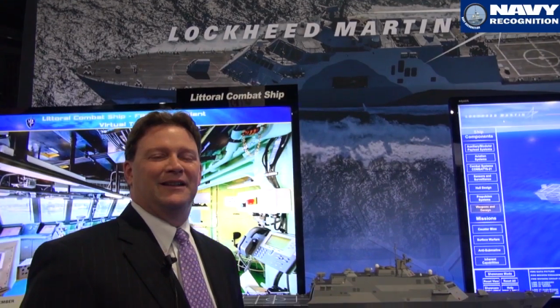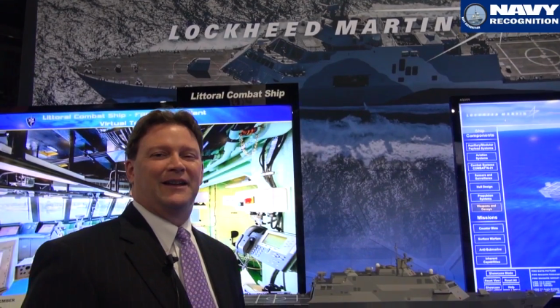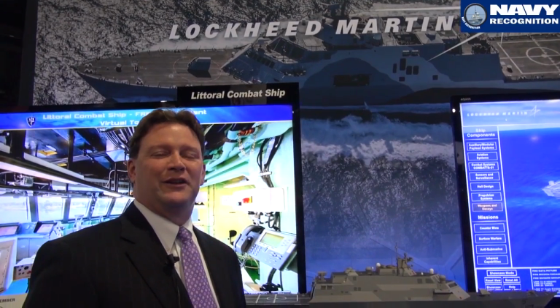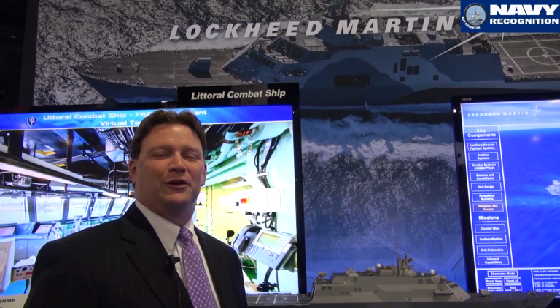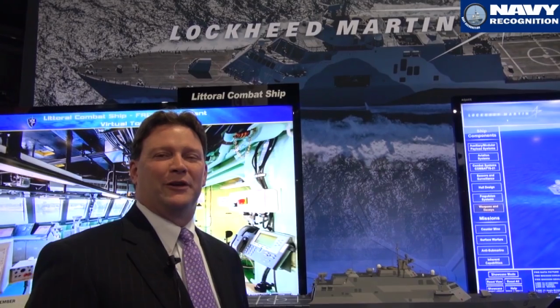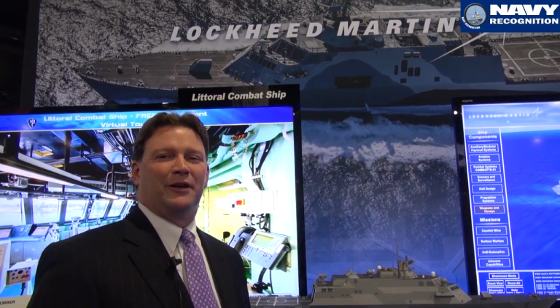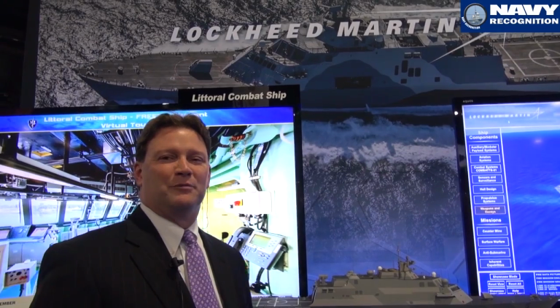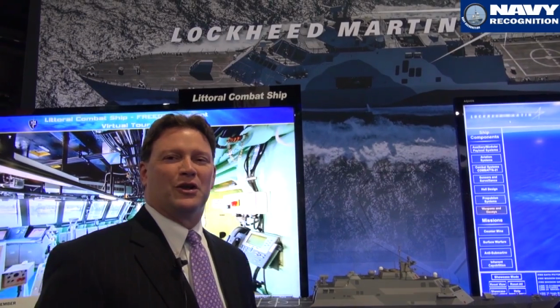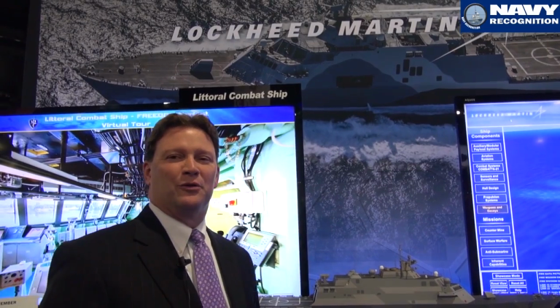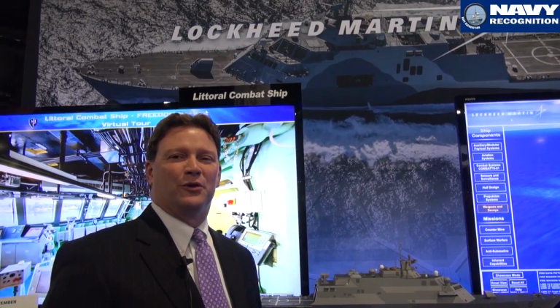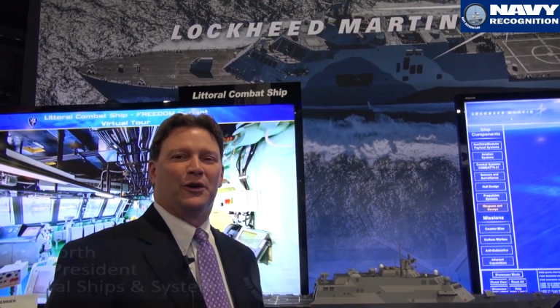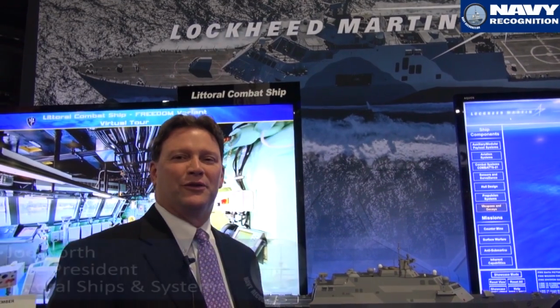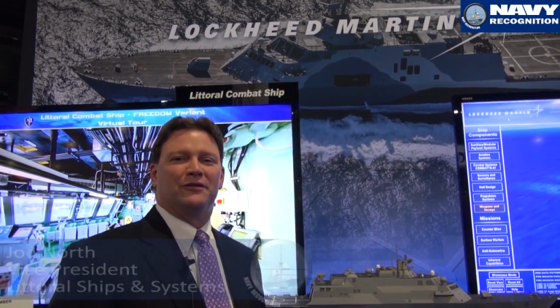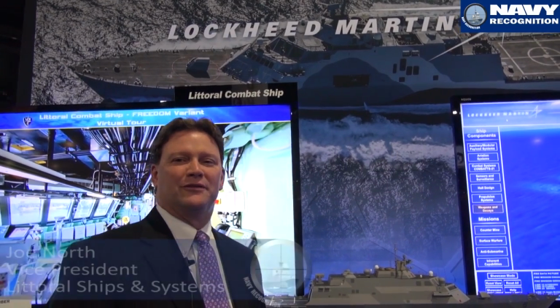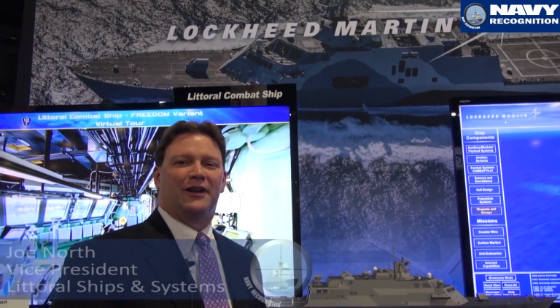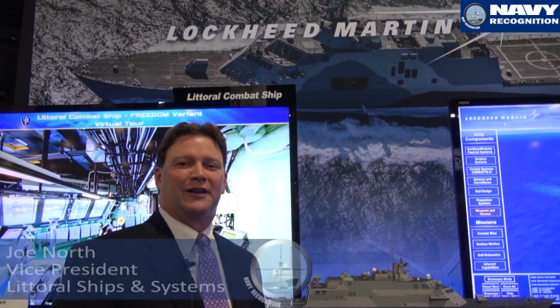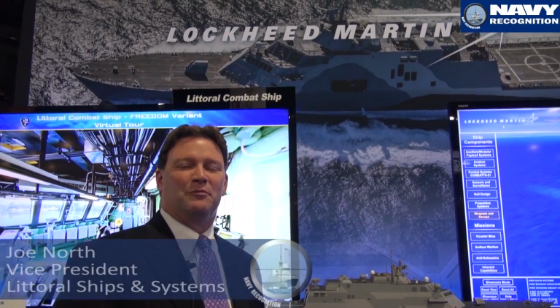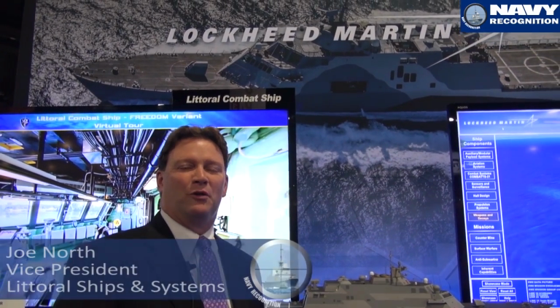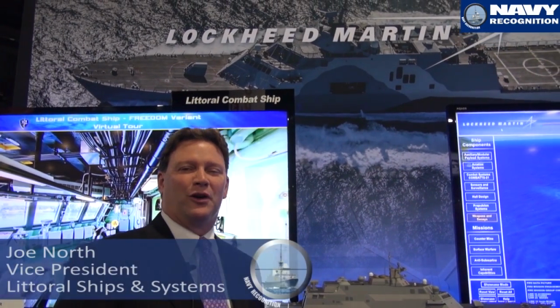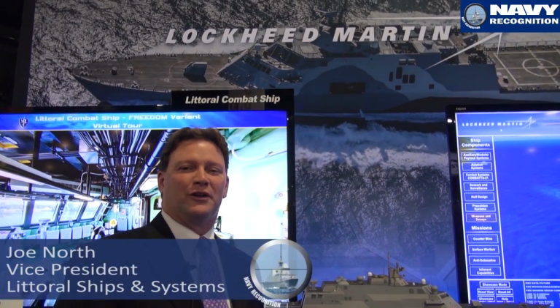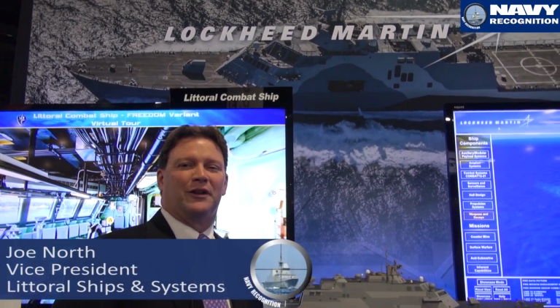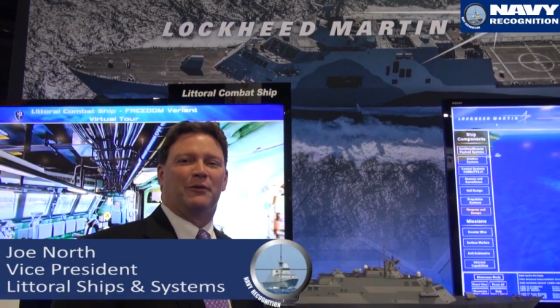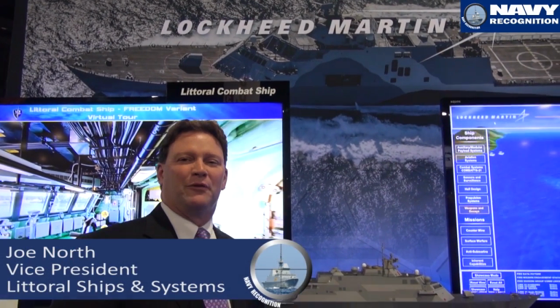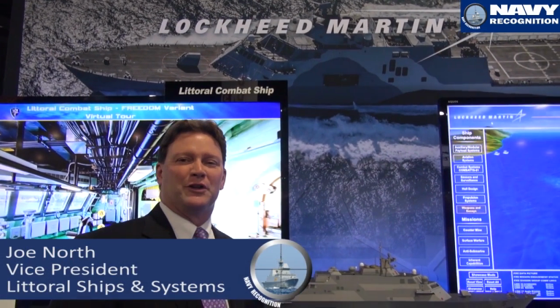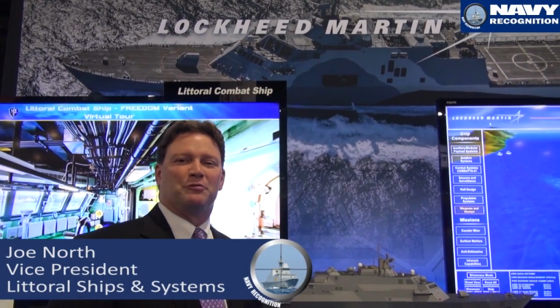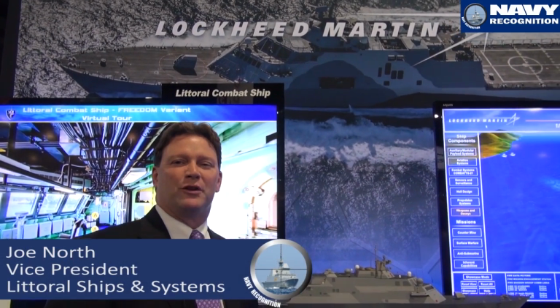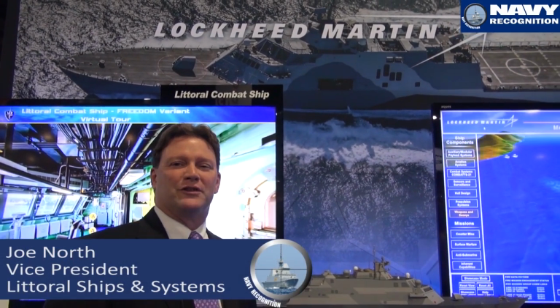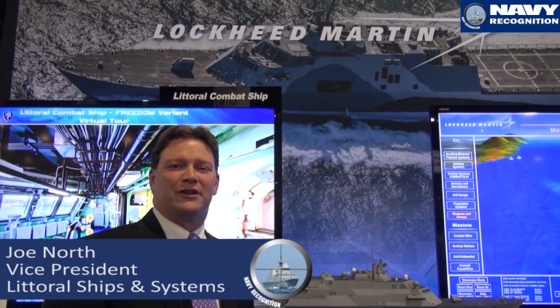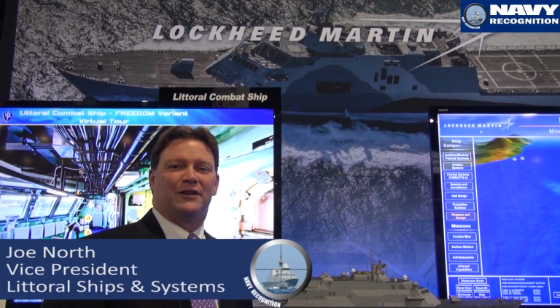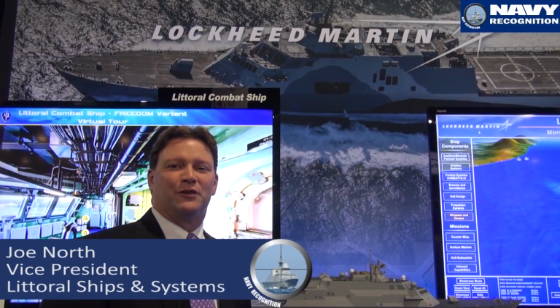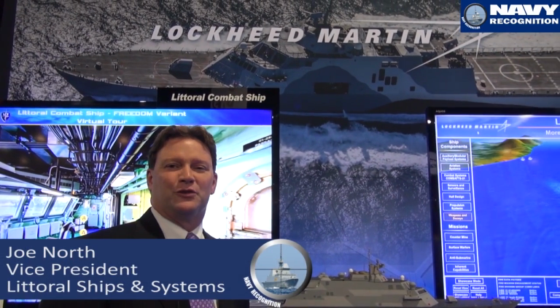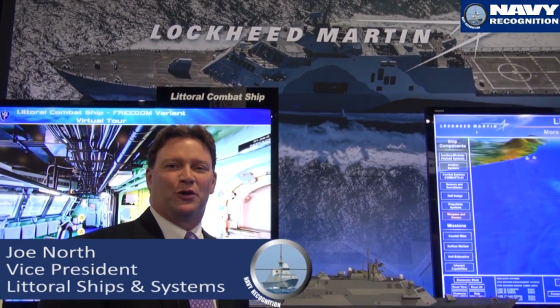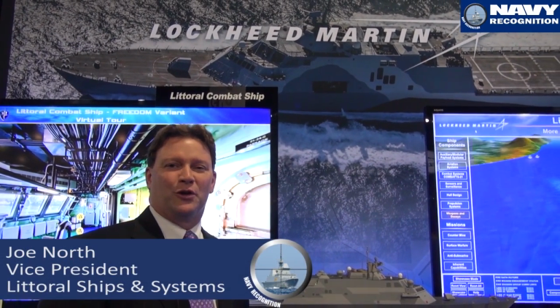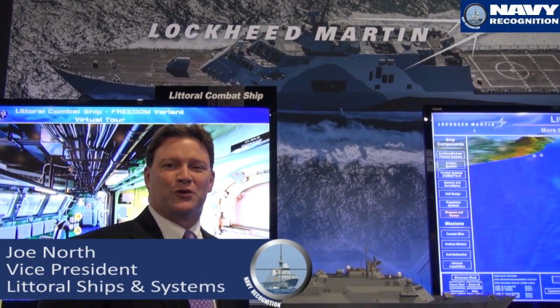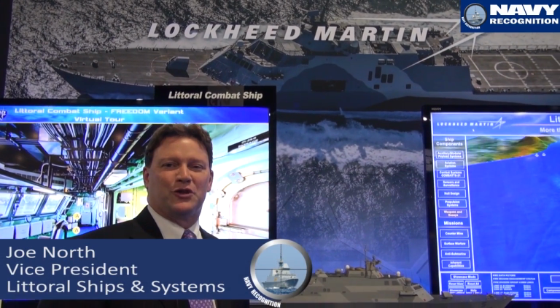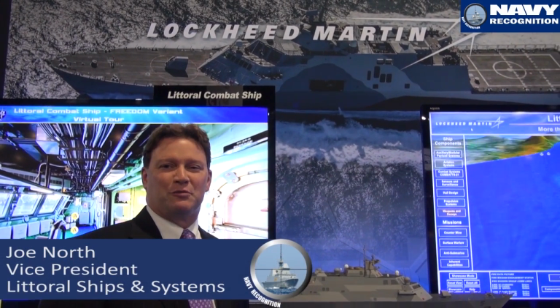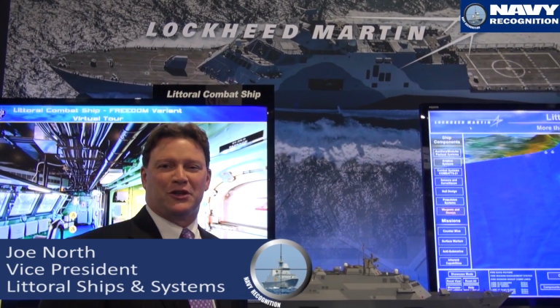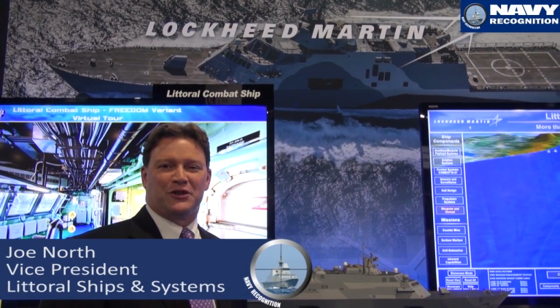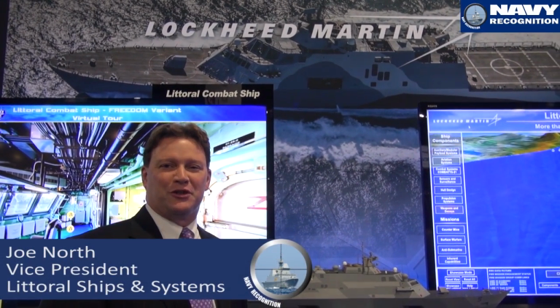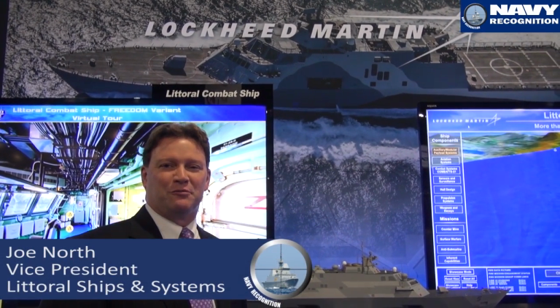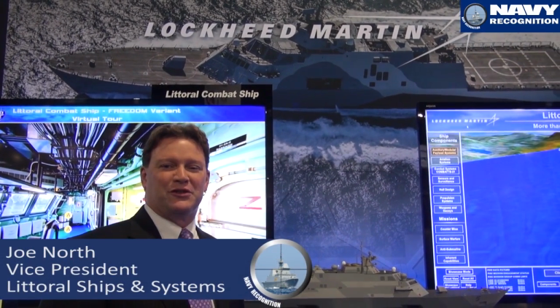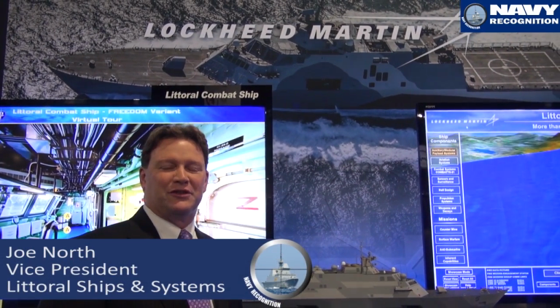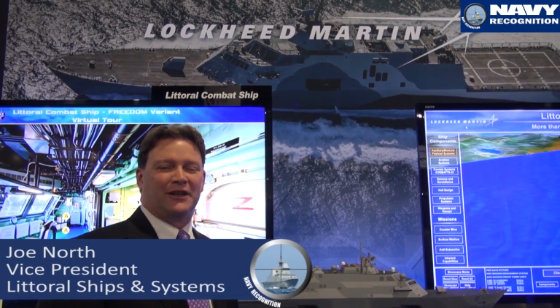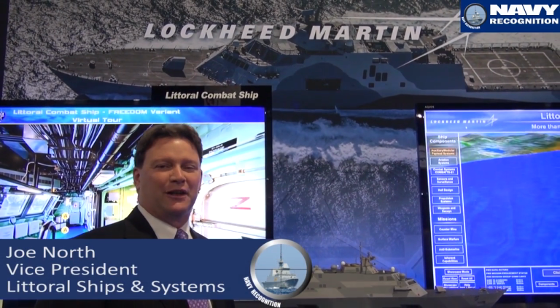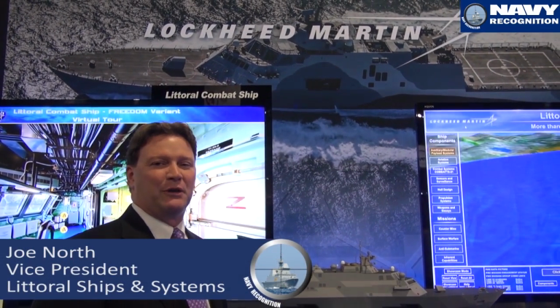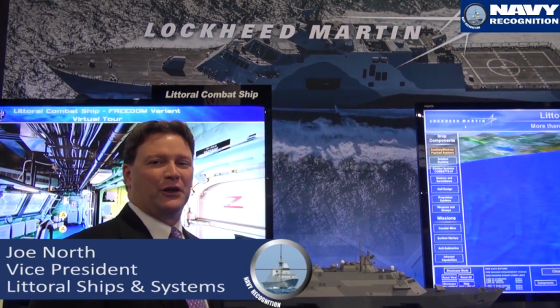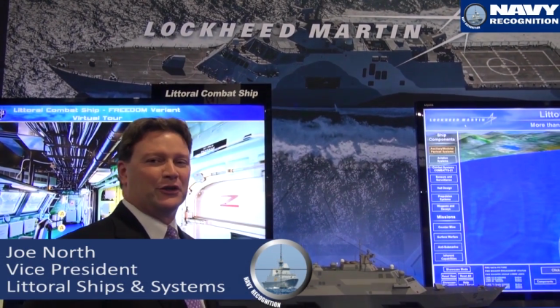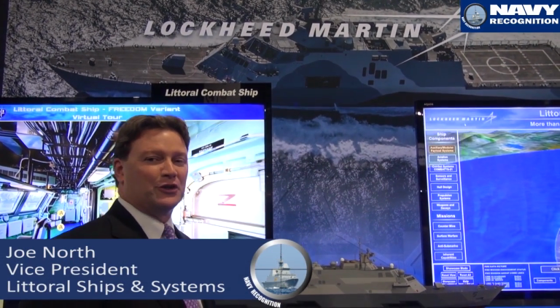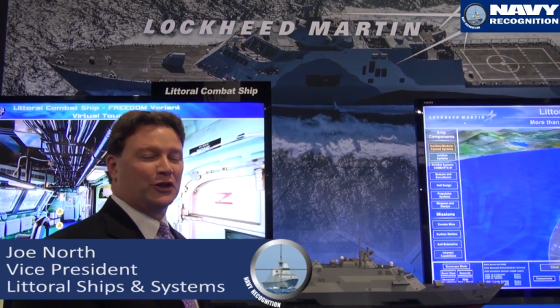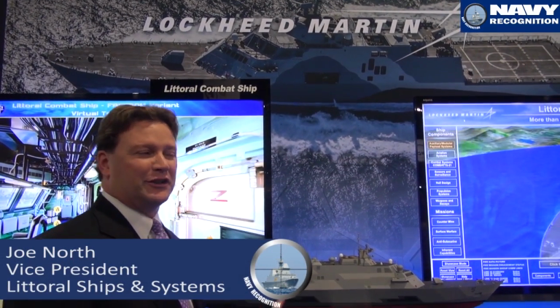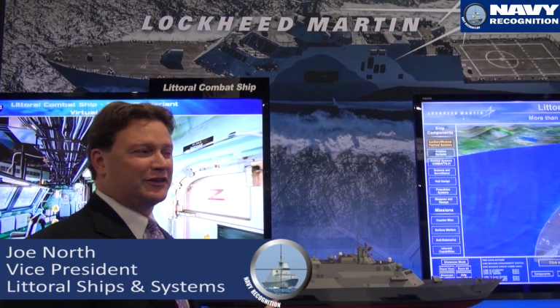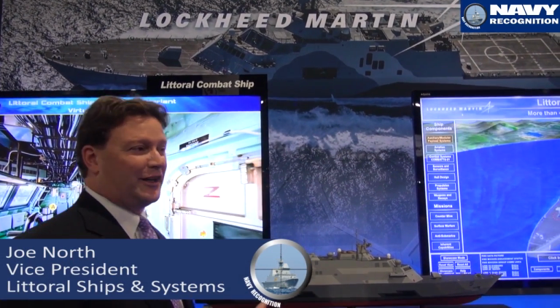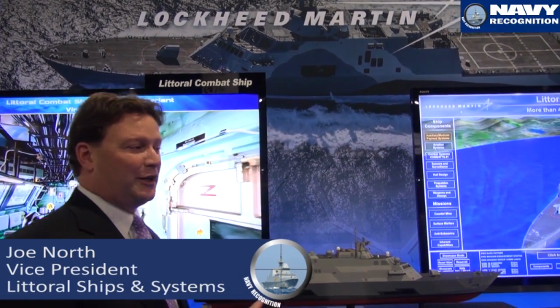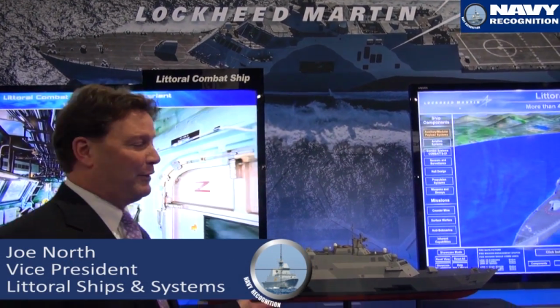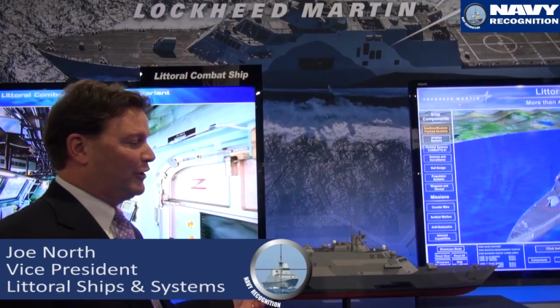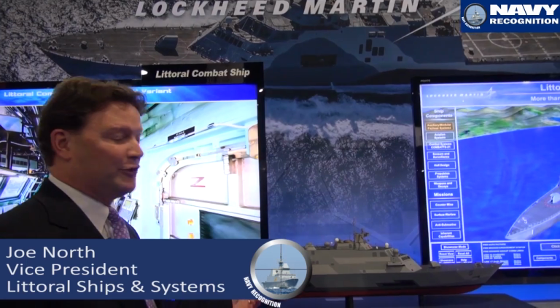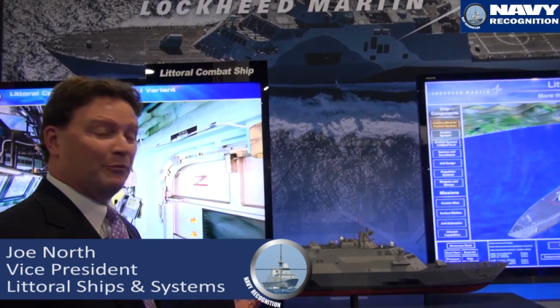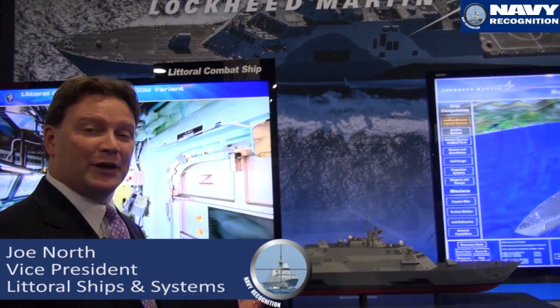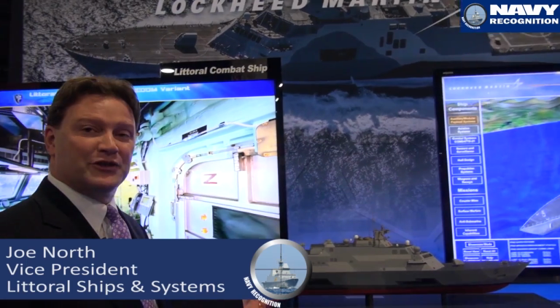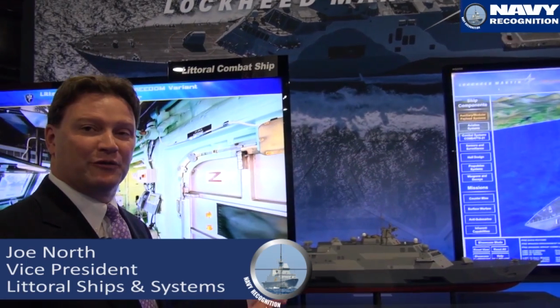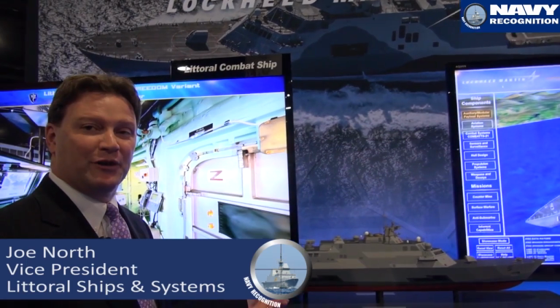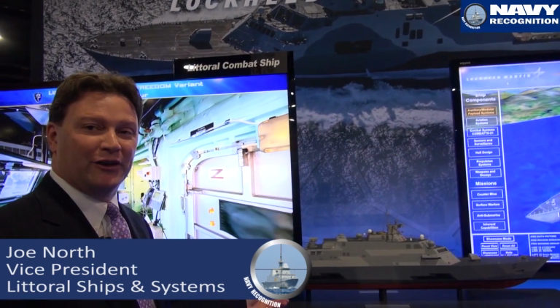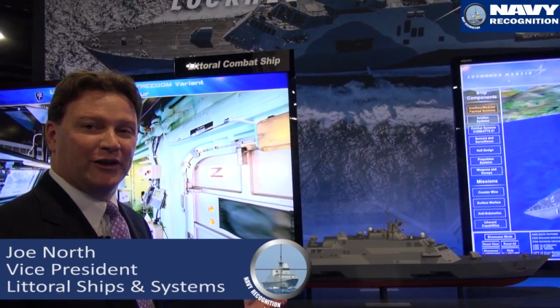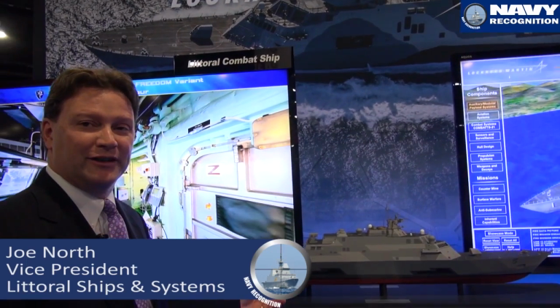How are you doing? I'm Joe North, Lockheed Martin. I'm the Vice President of Littoral Ship Systems and I'm here to talk to you today about our domestic variant.